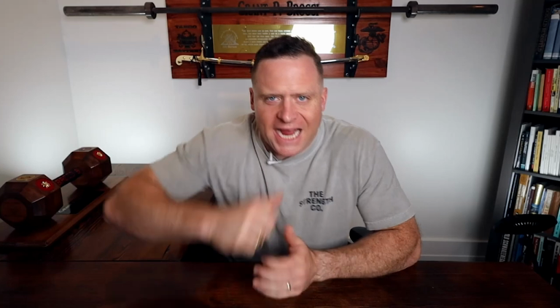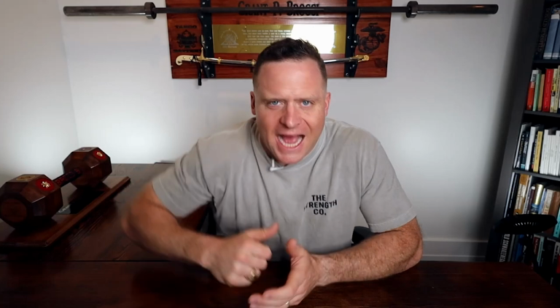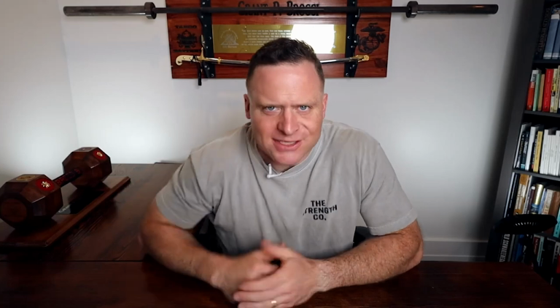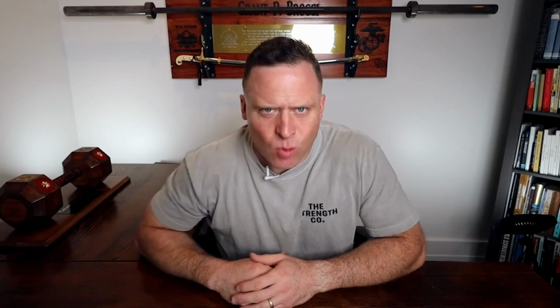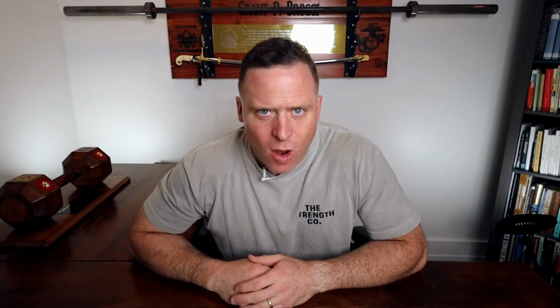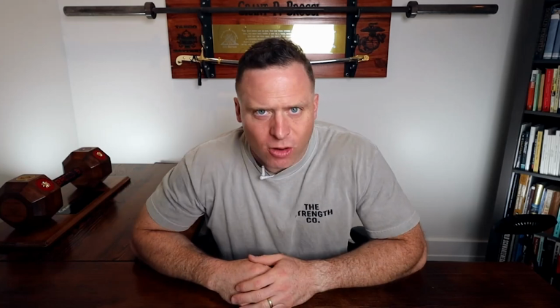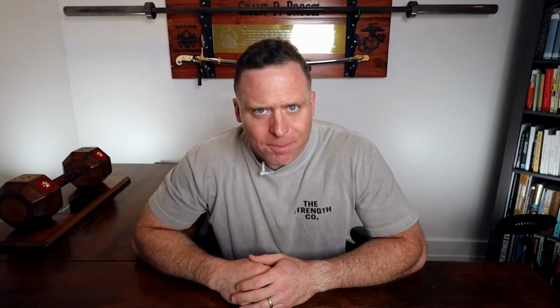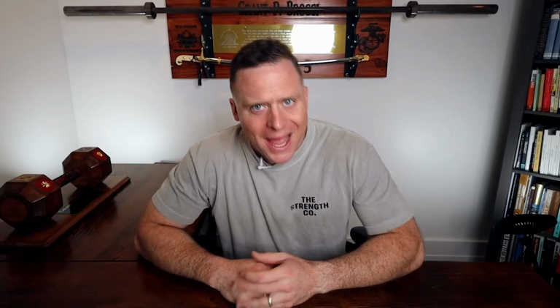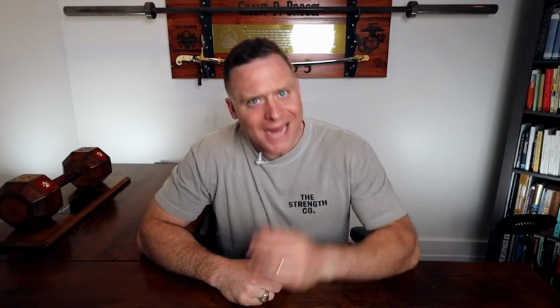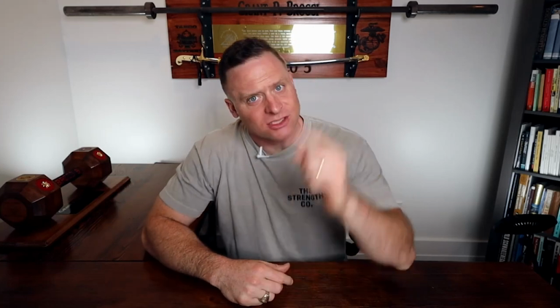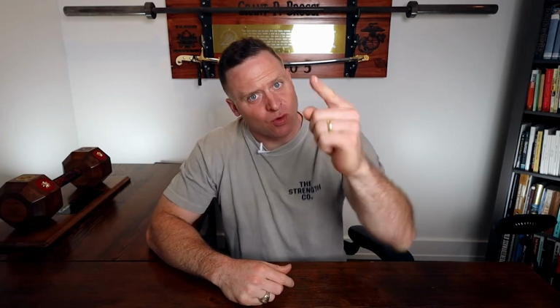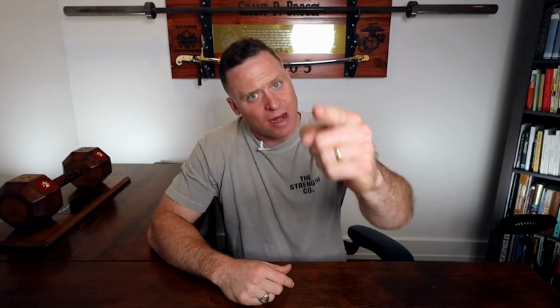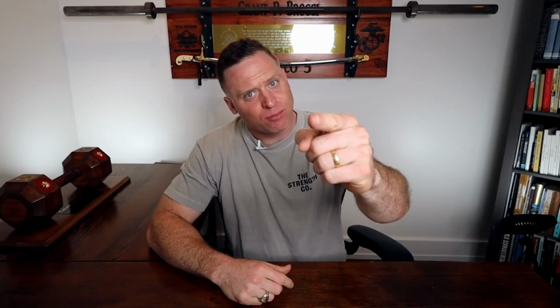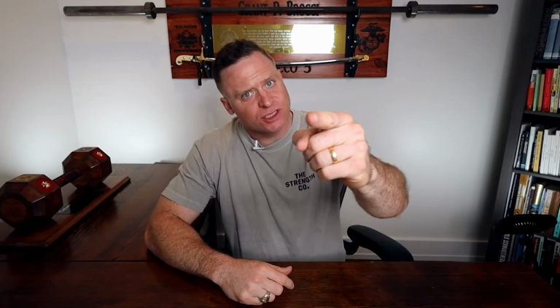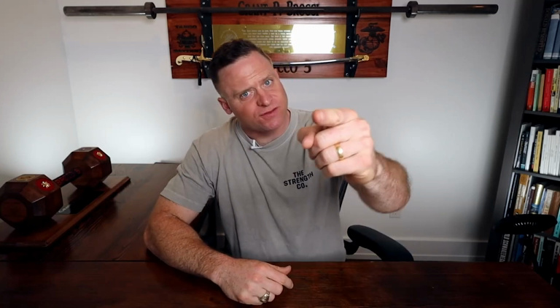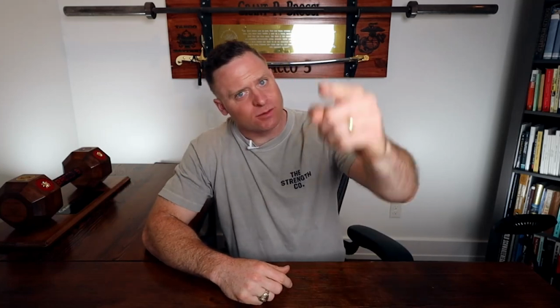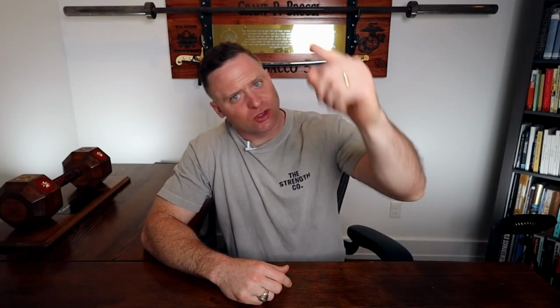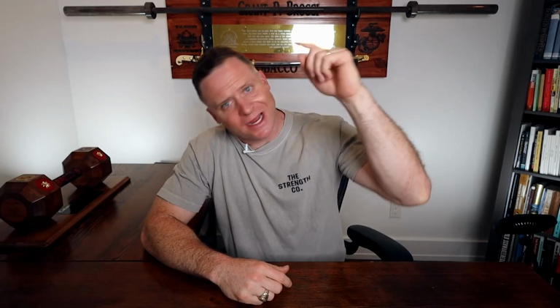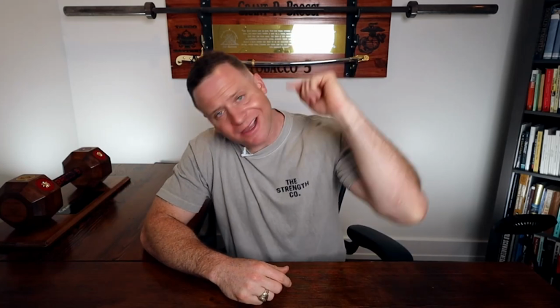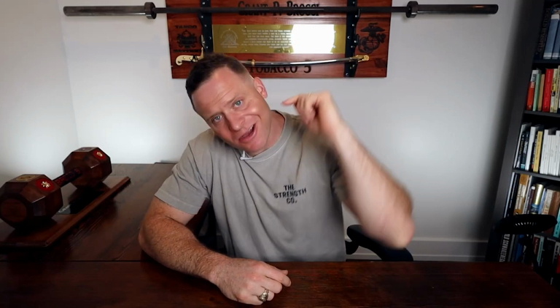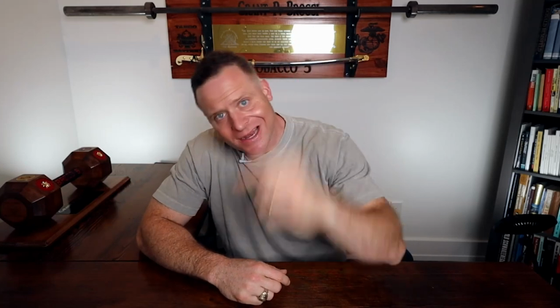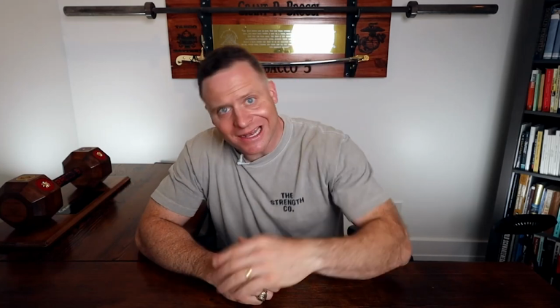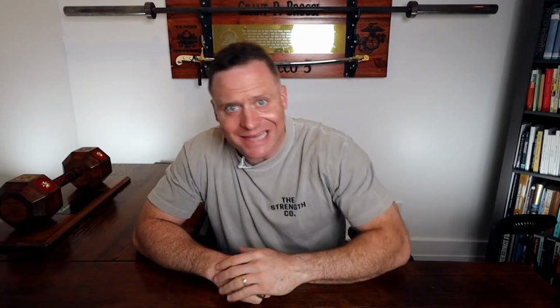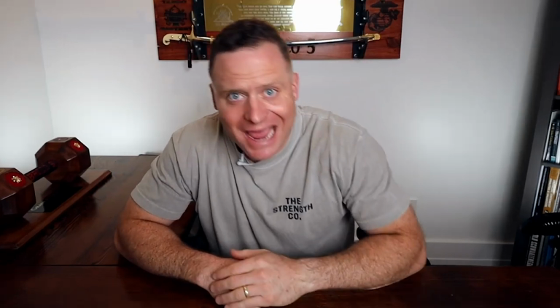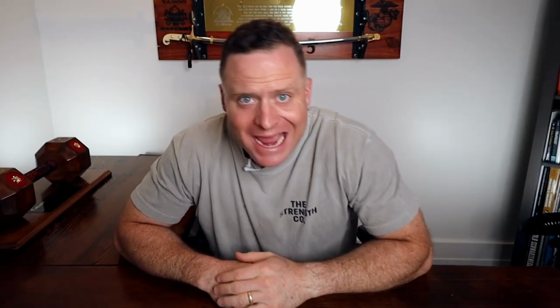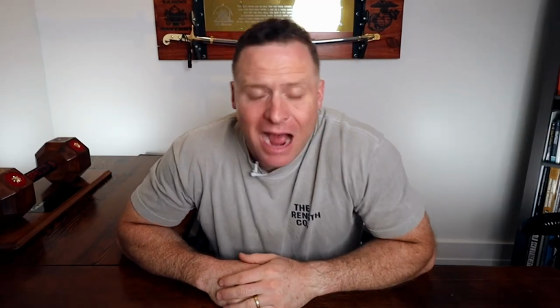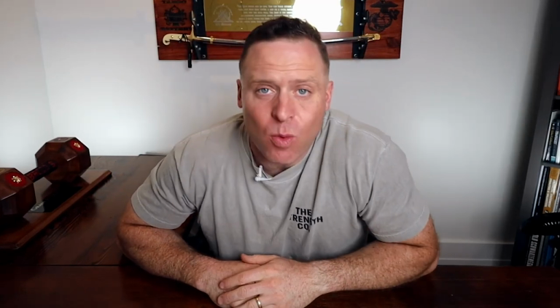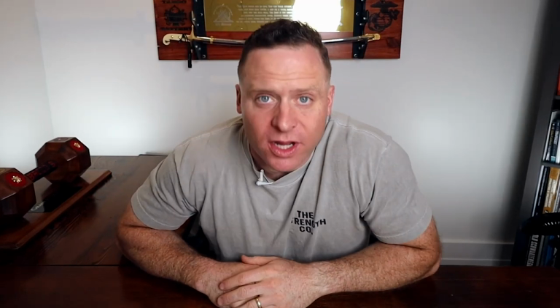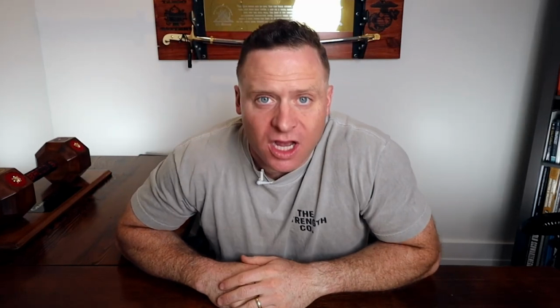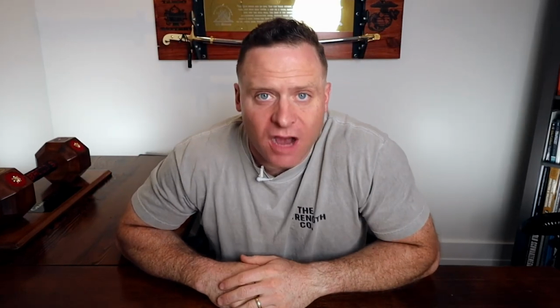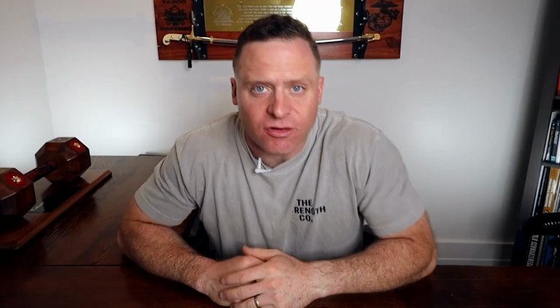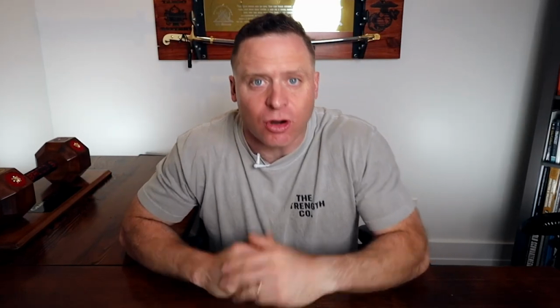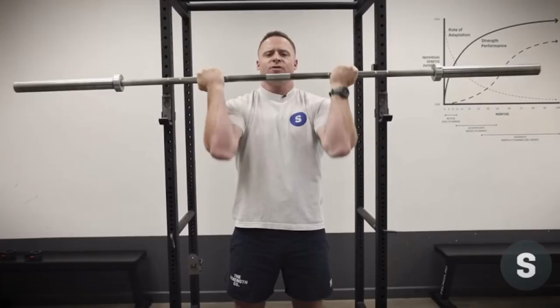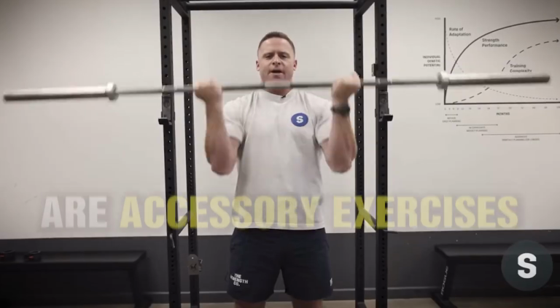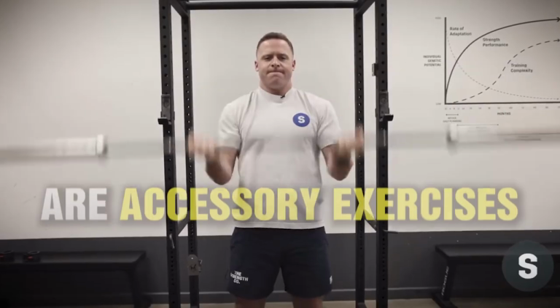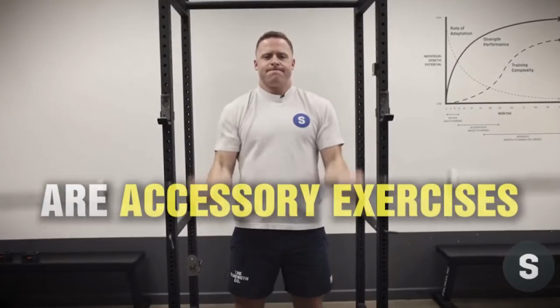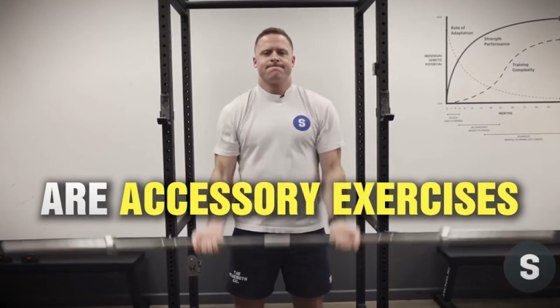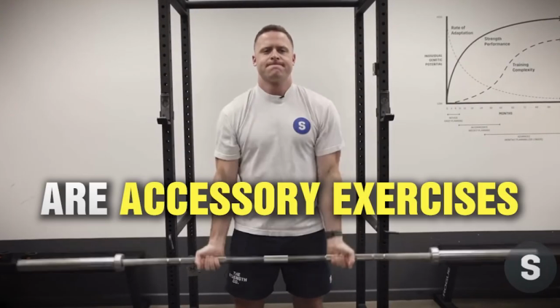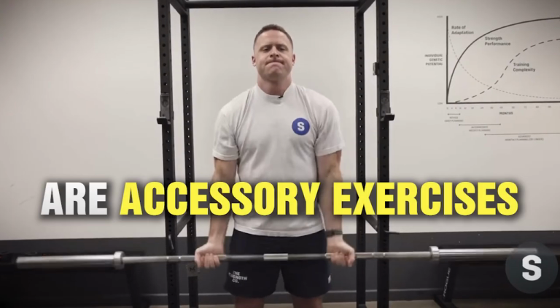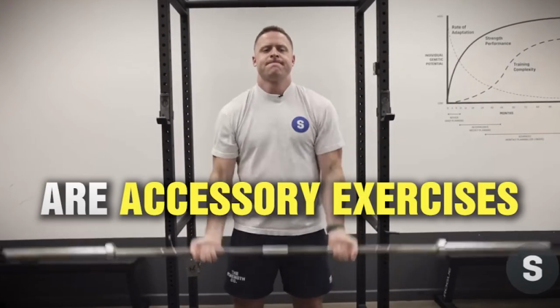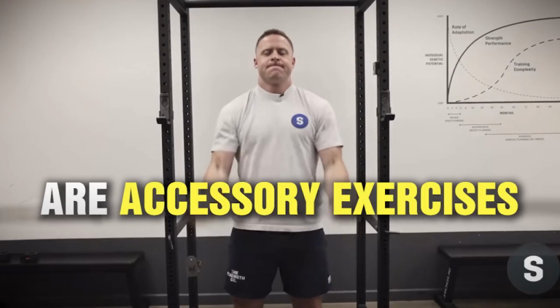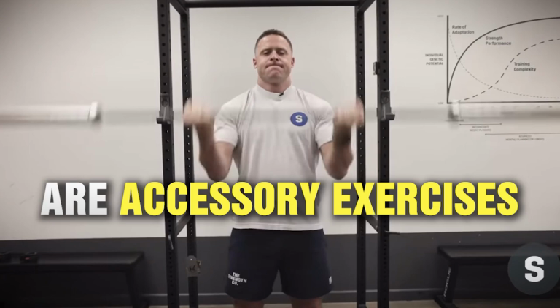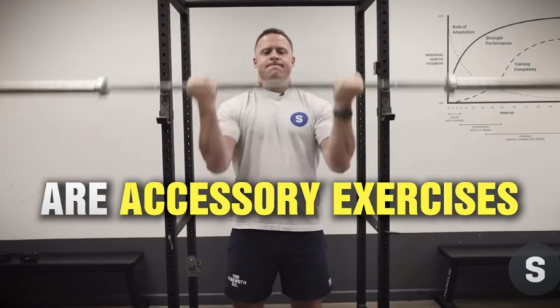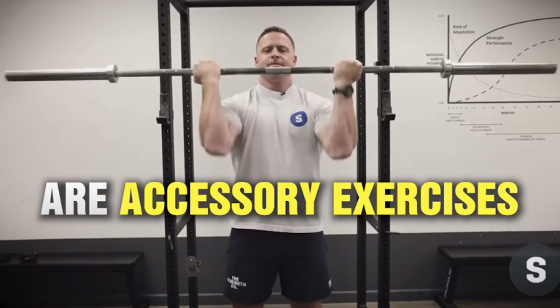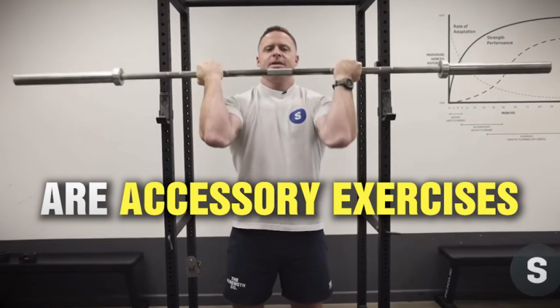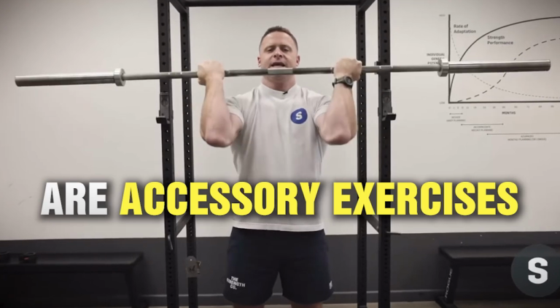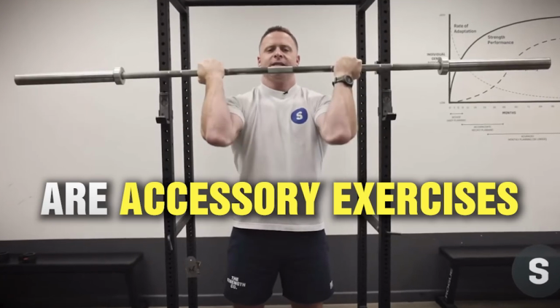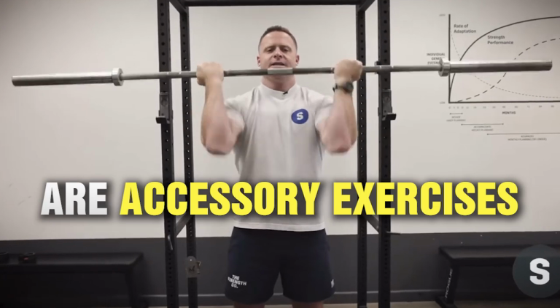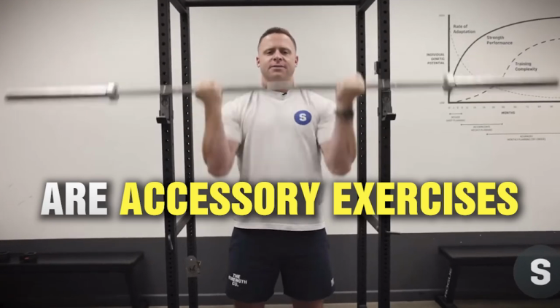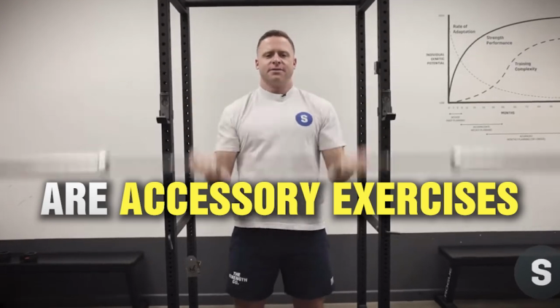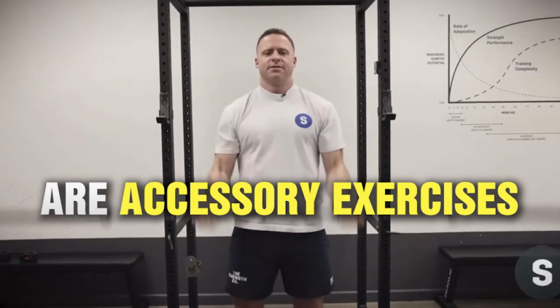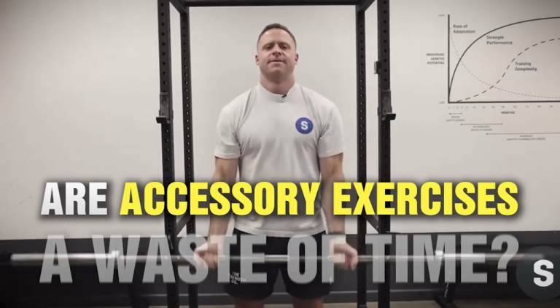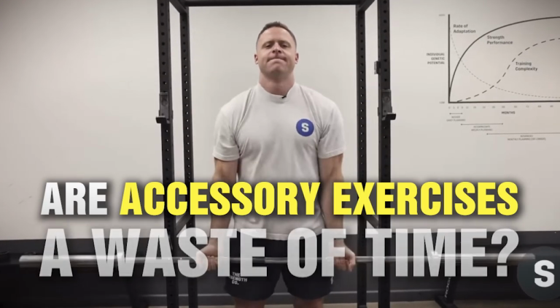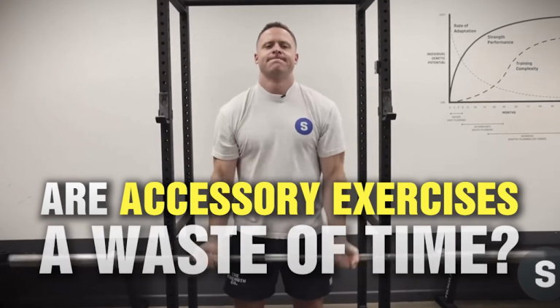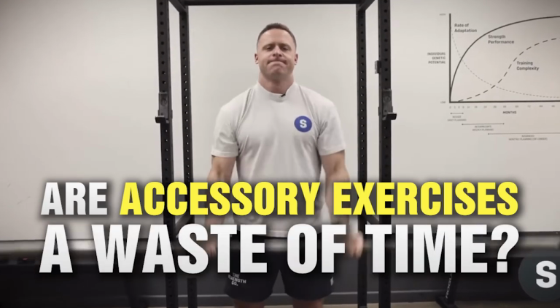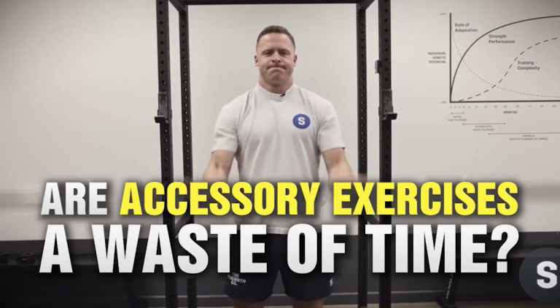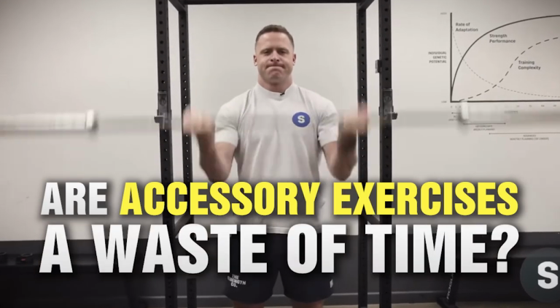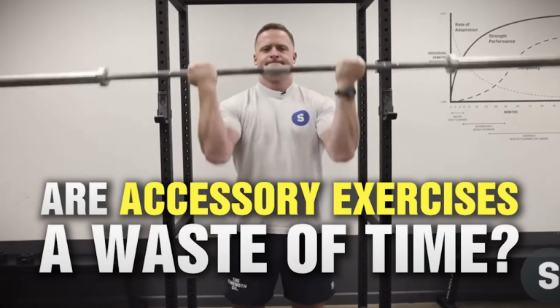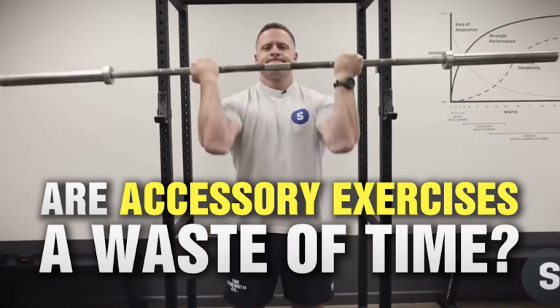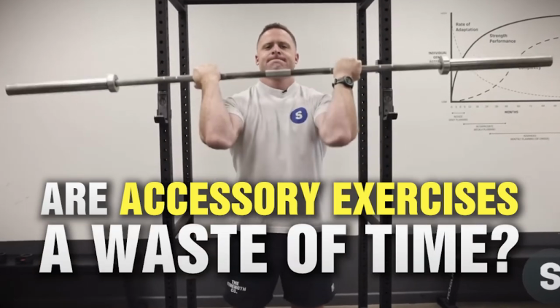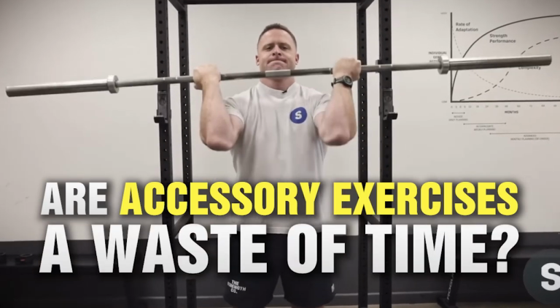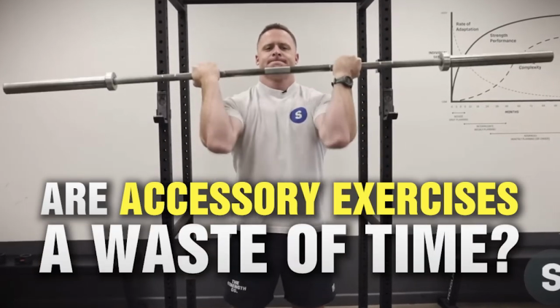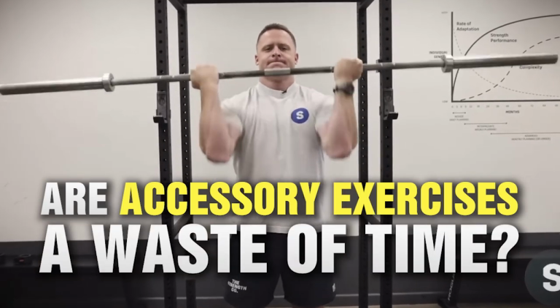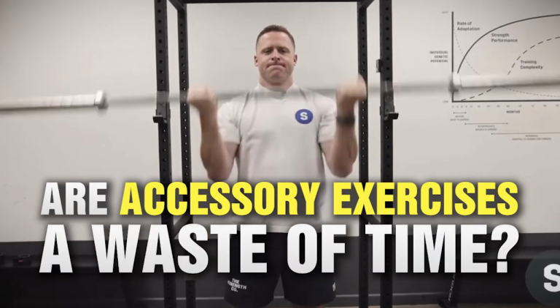Hey guys and welcome back. It's Grant Brogy from The Strength Co. And today I want to cover: are accessory exercises a waste of time?